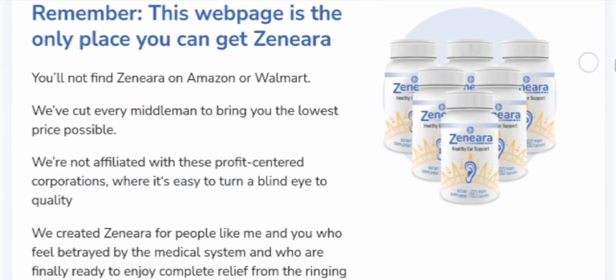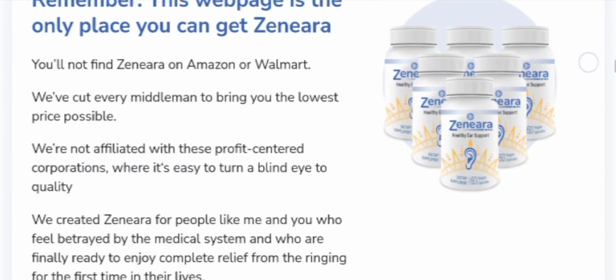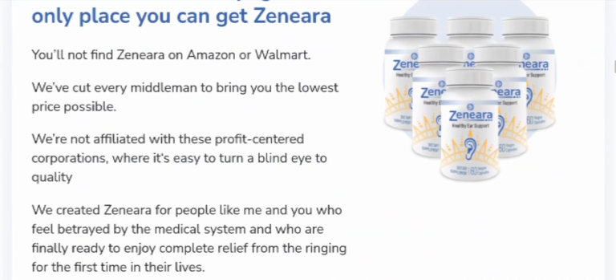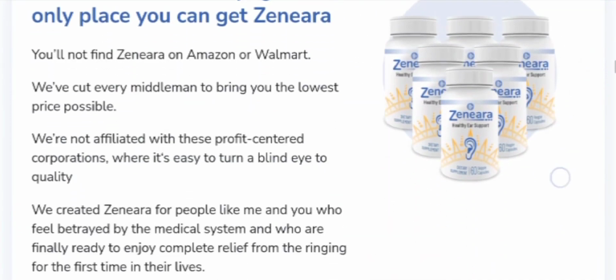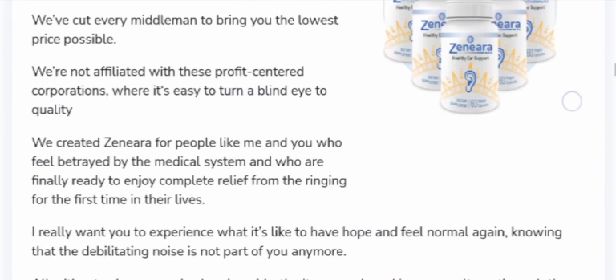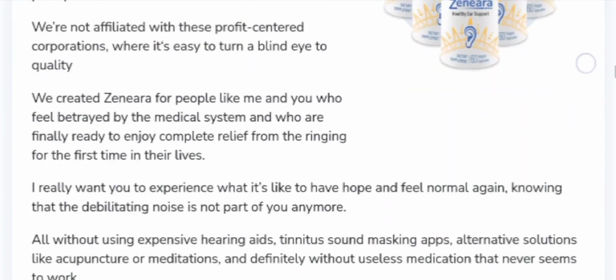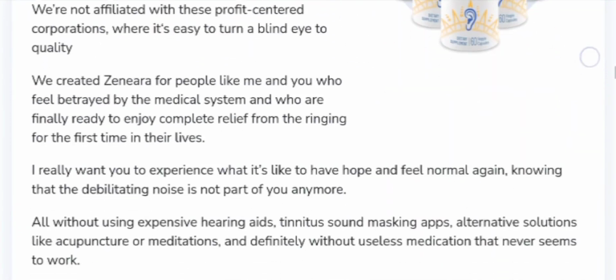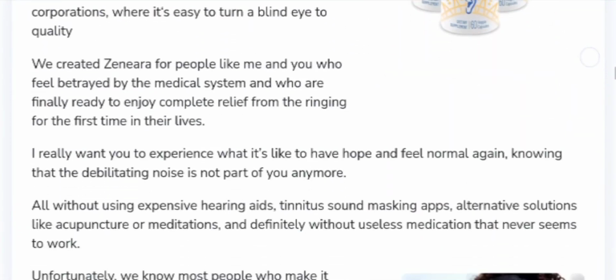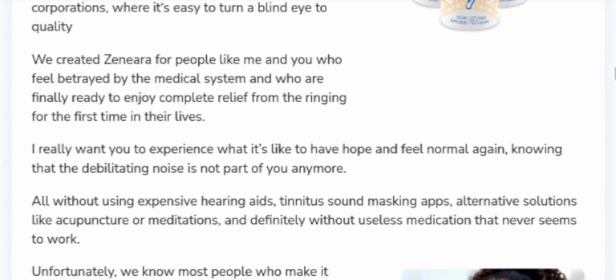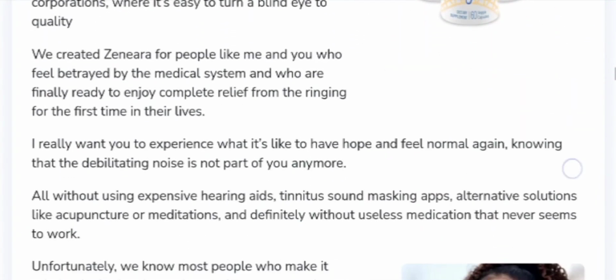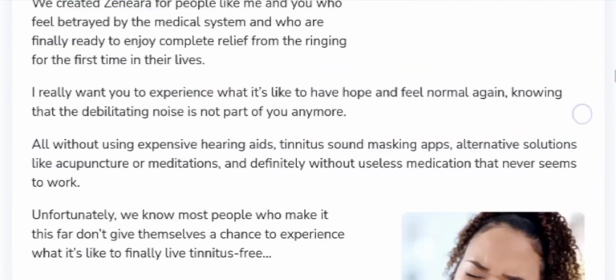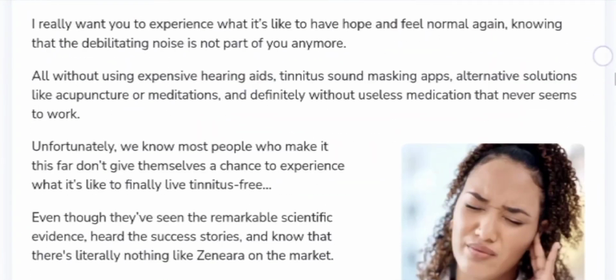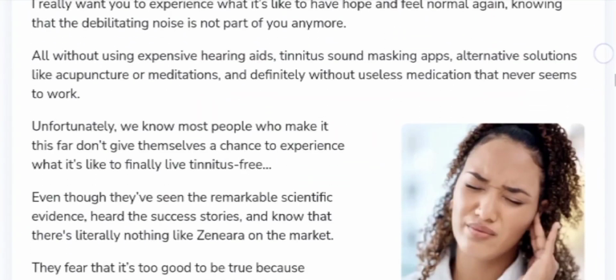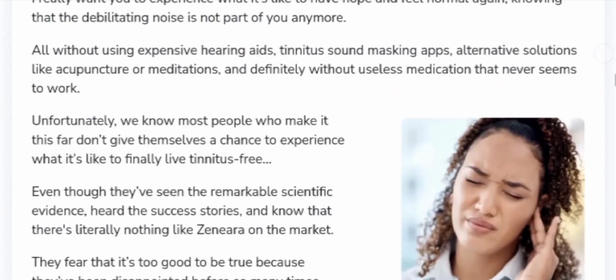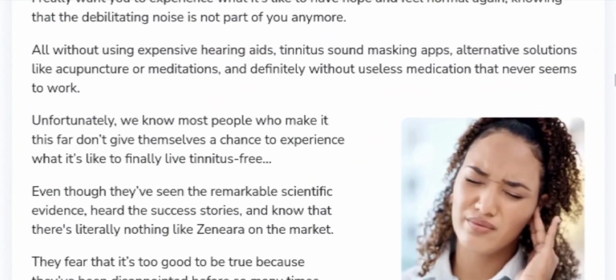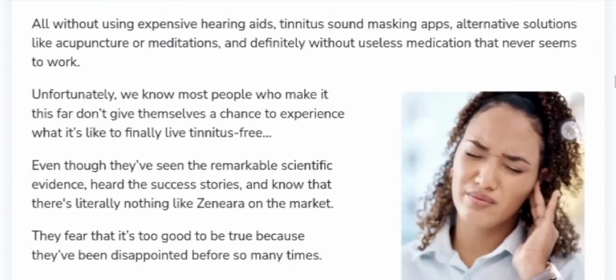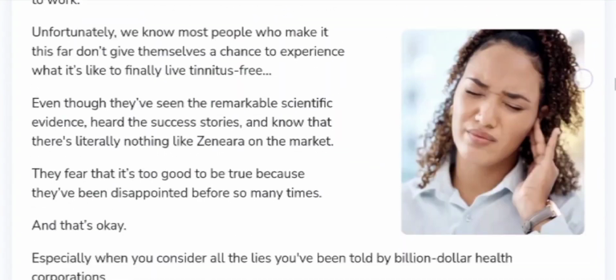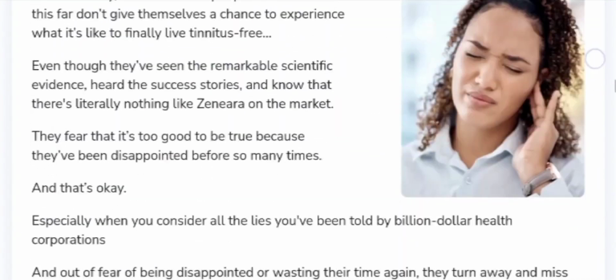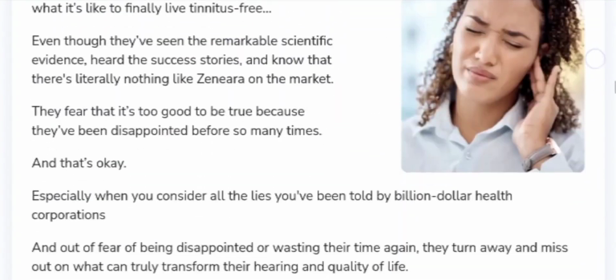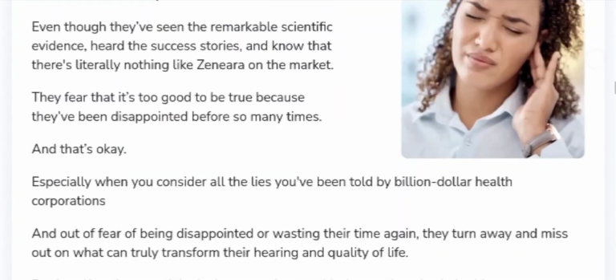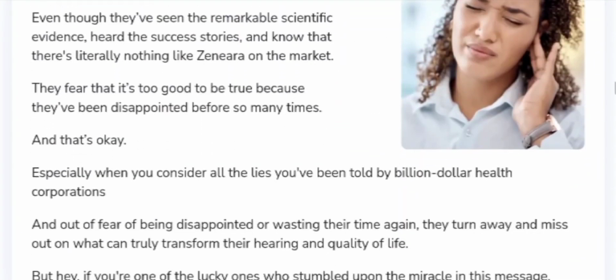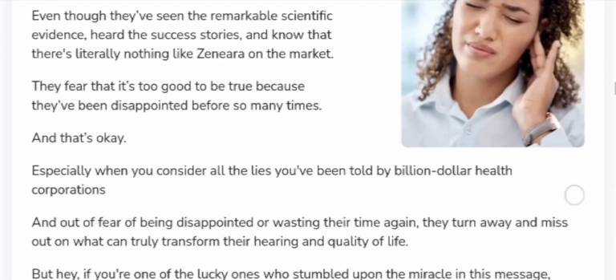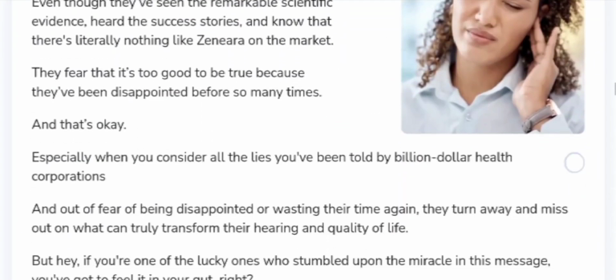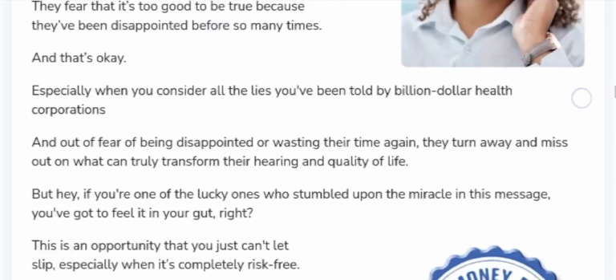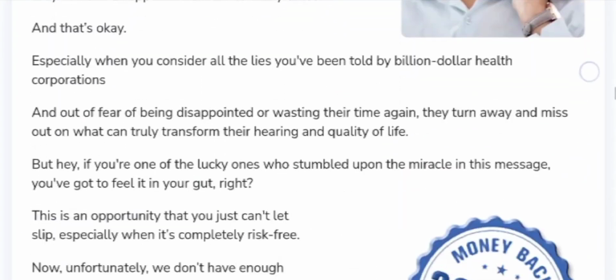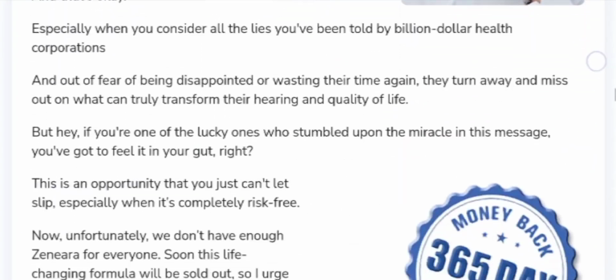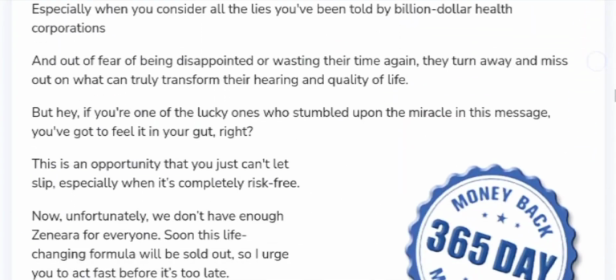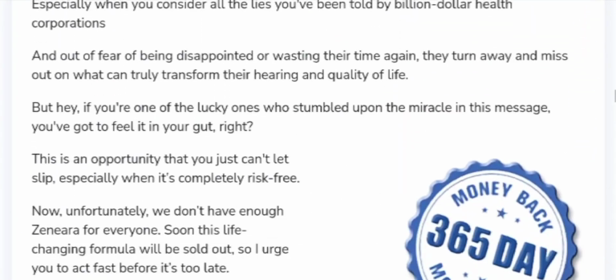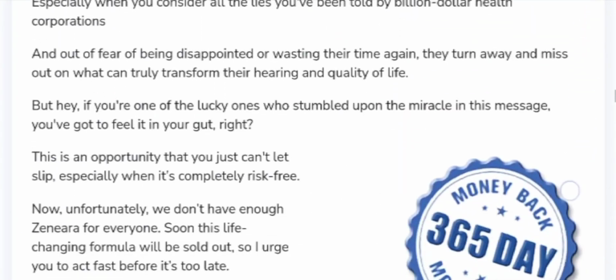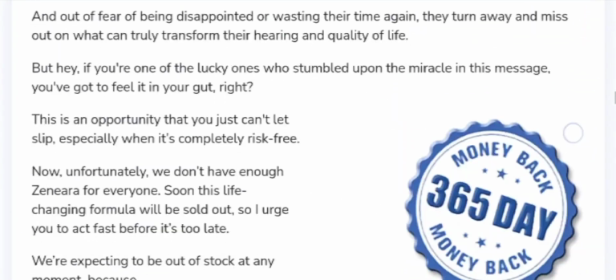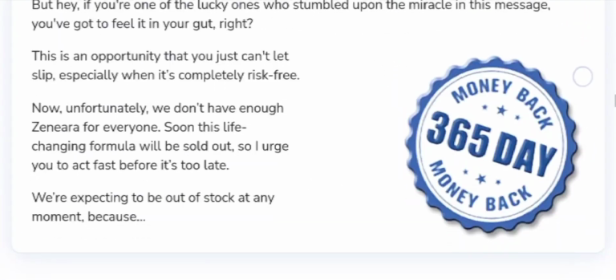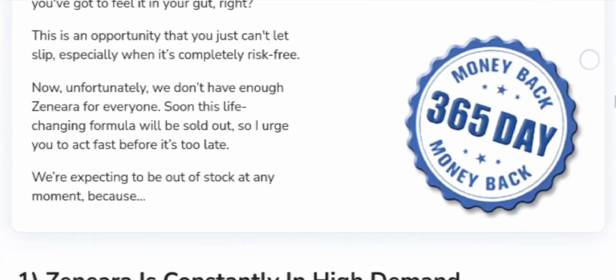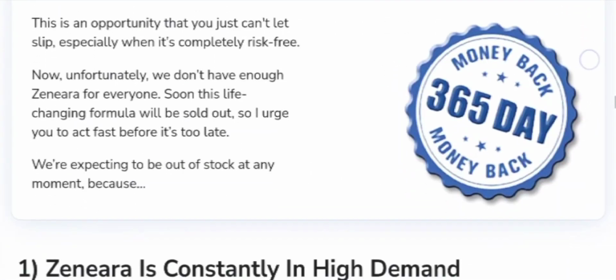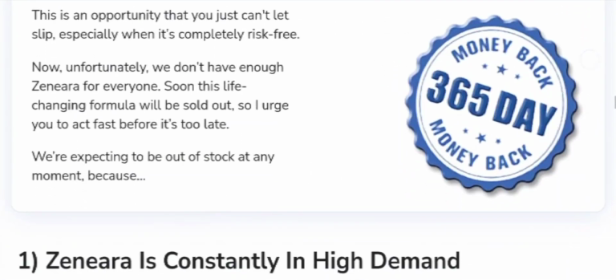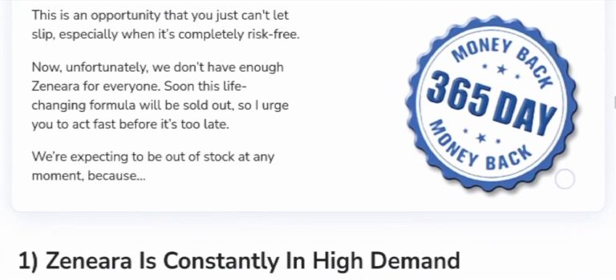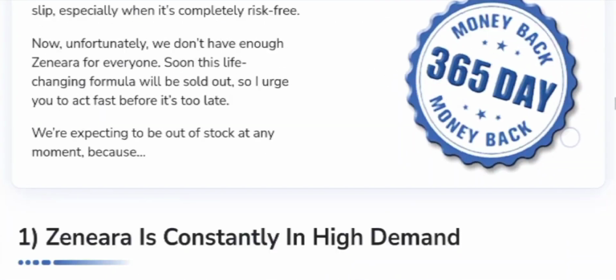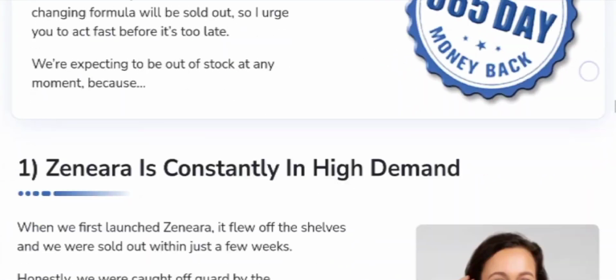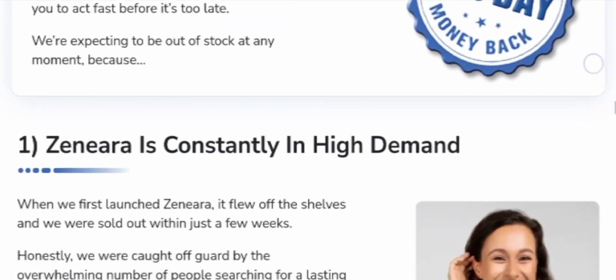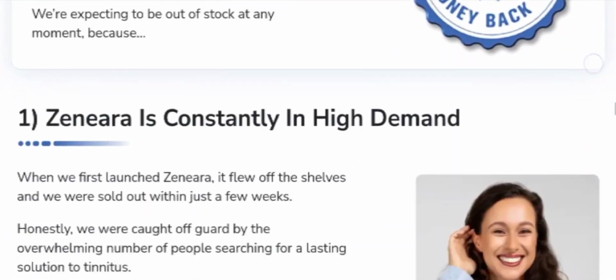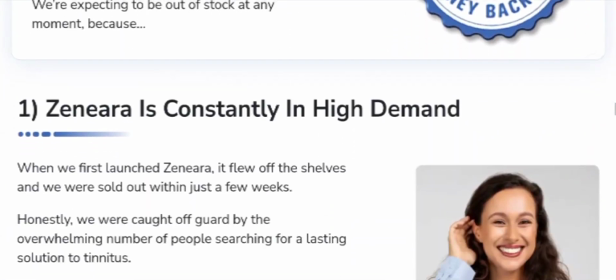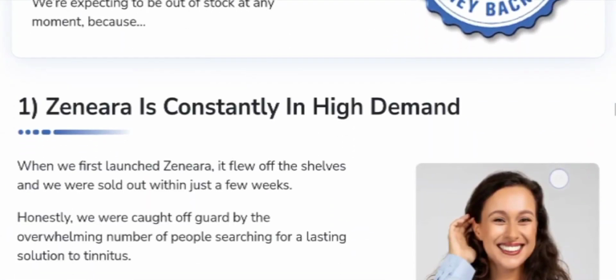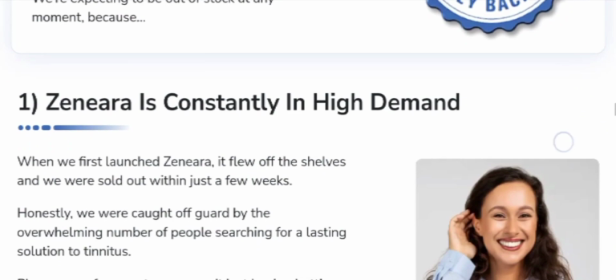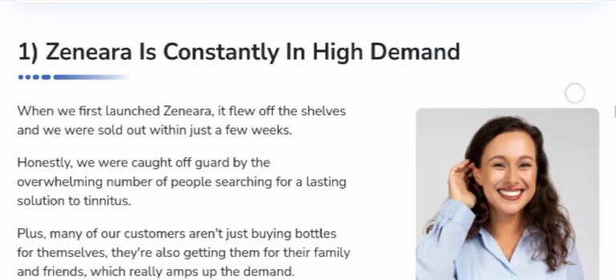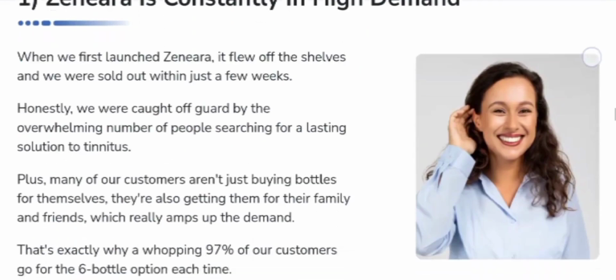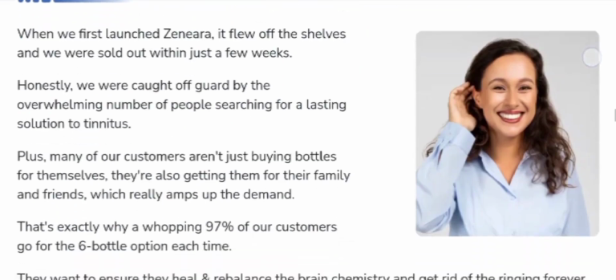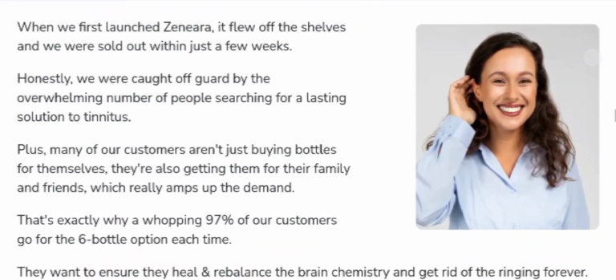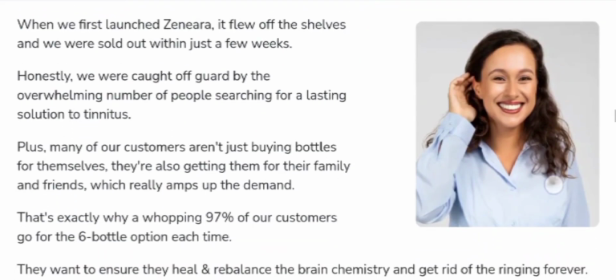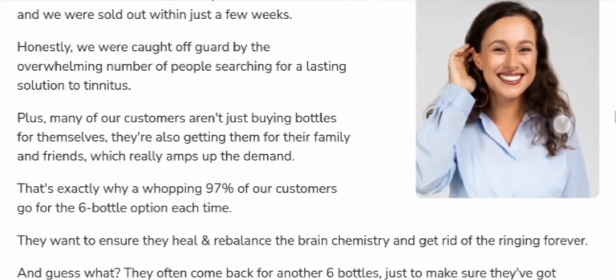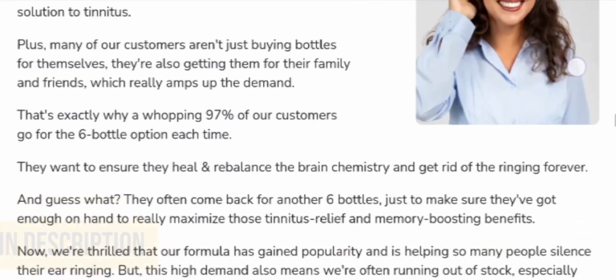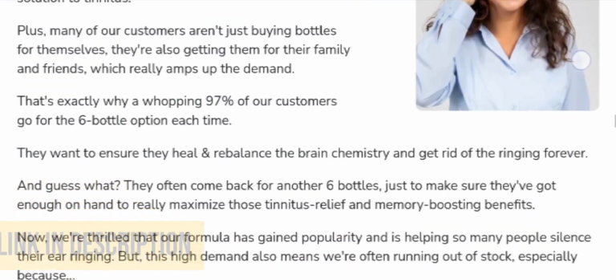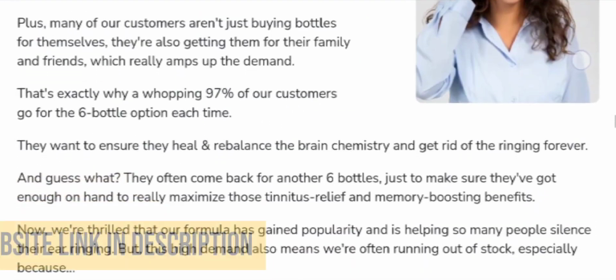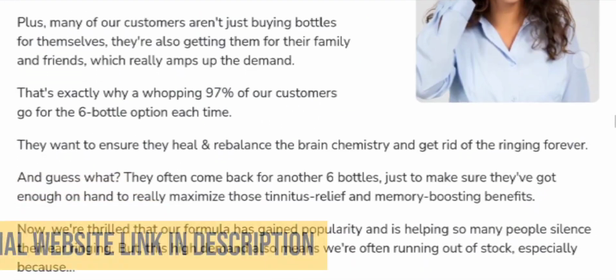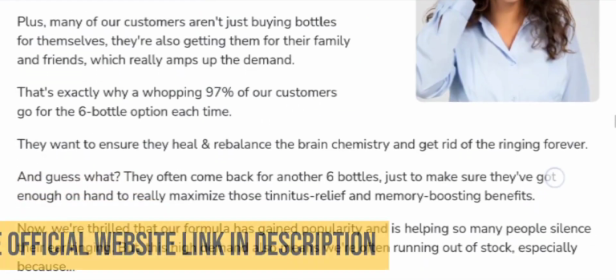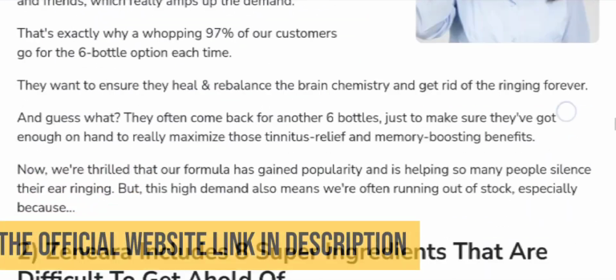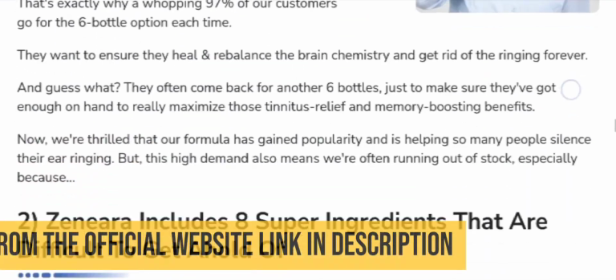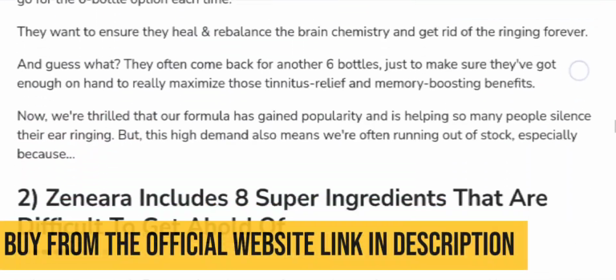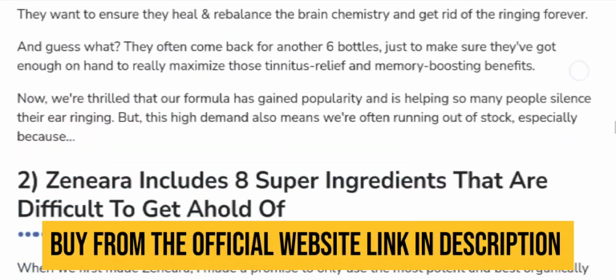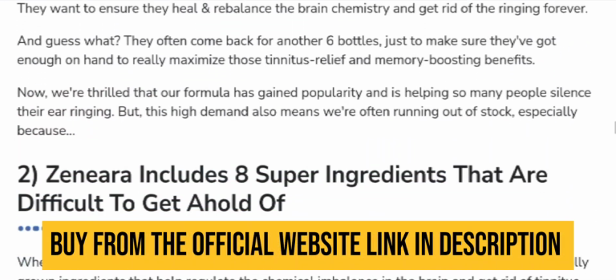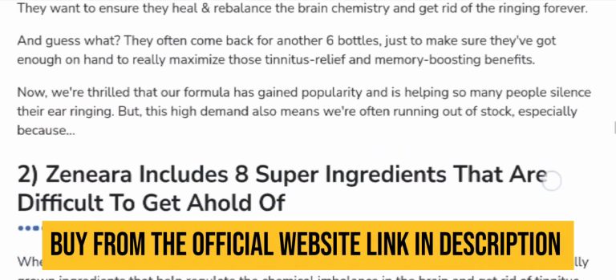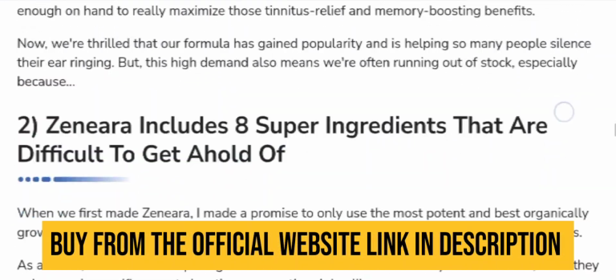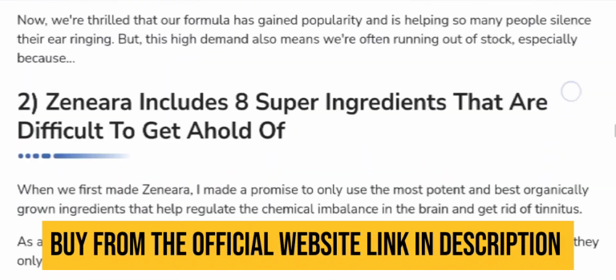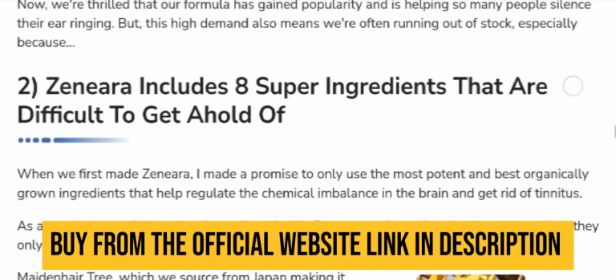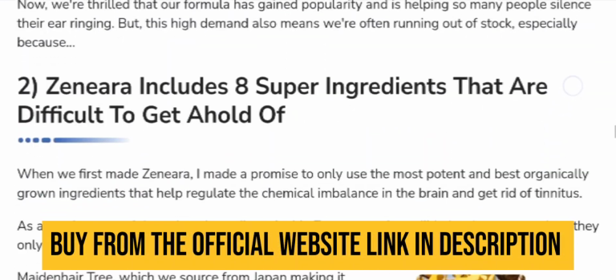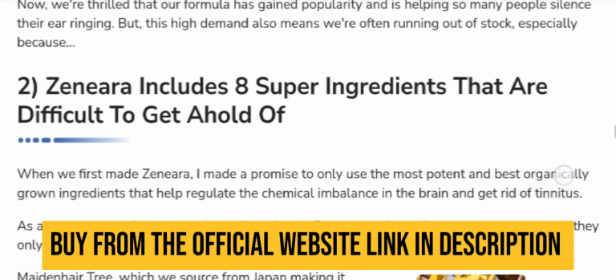Additionally, it may enhance circulation, brain health, digestion, heart health, and mood, promoting overall well-being and relaxation.